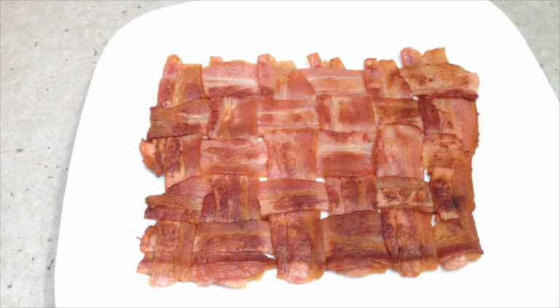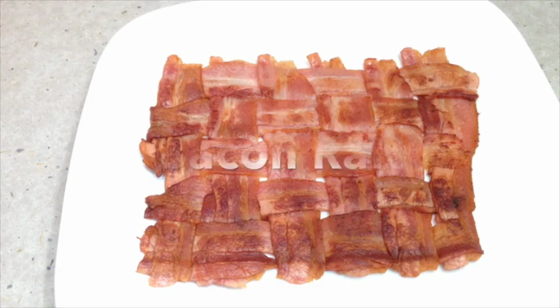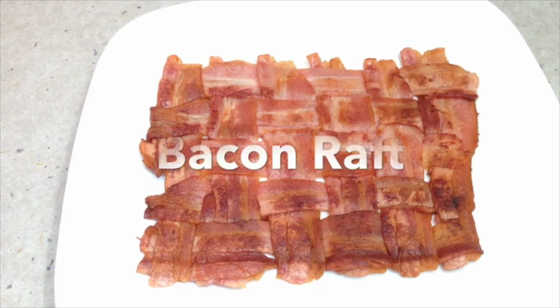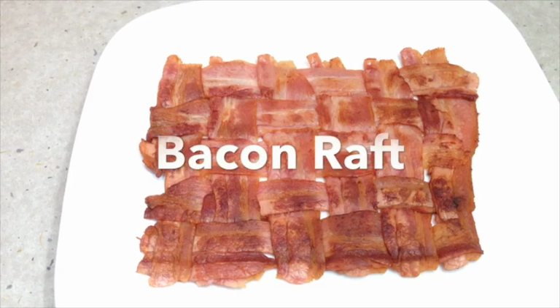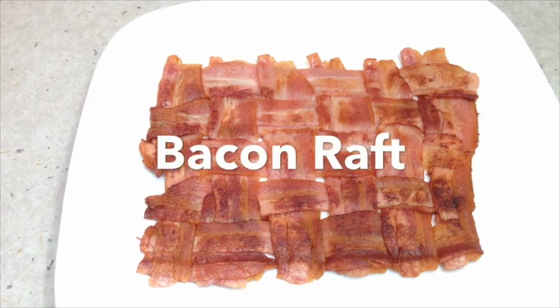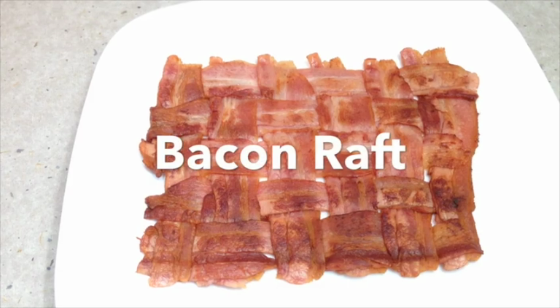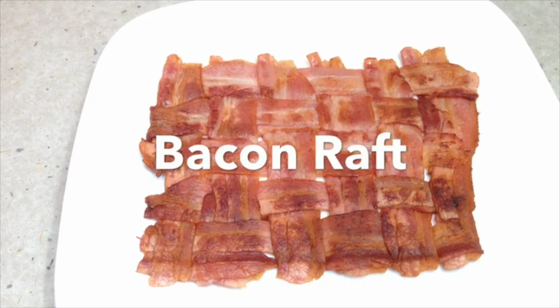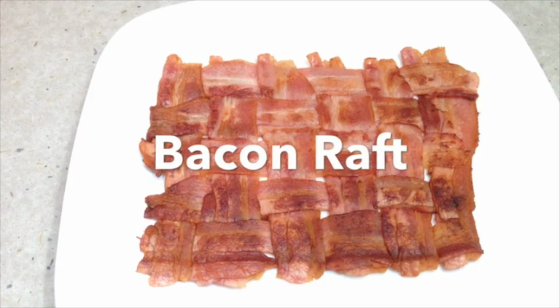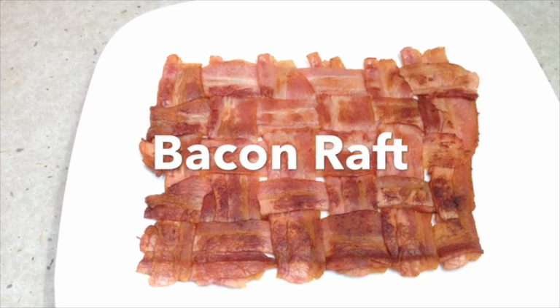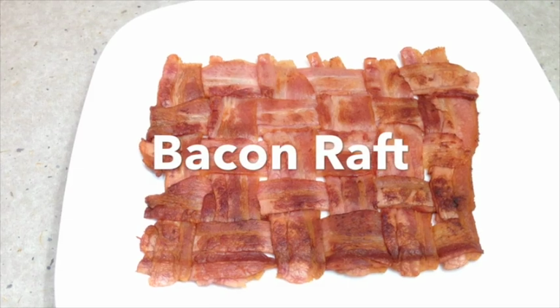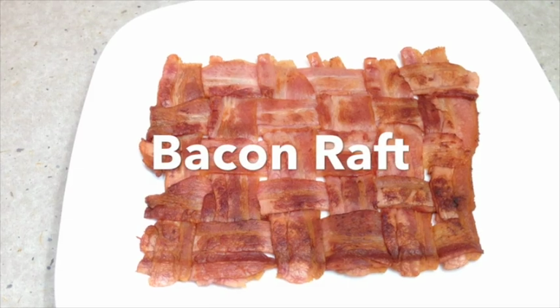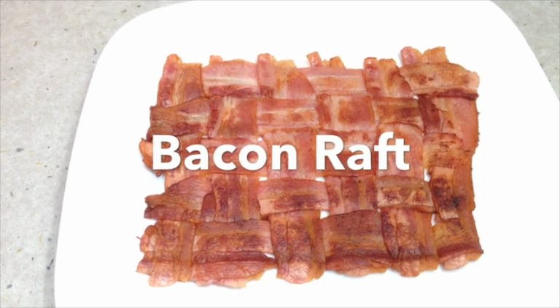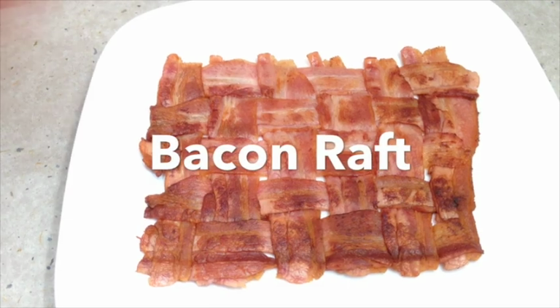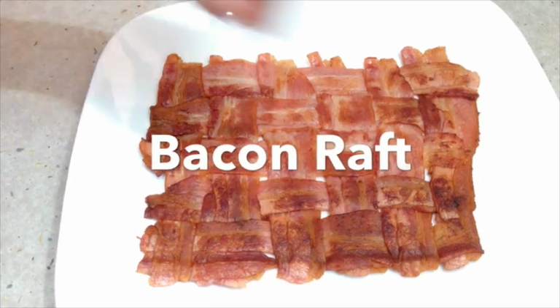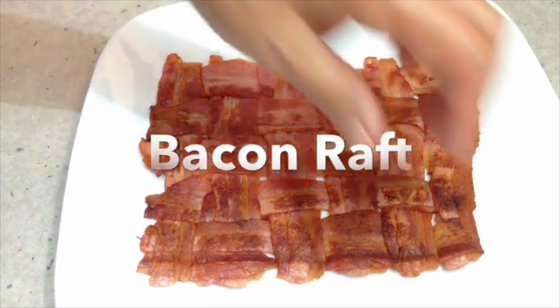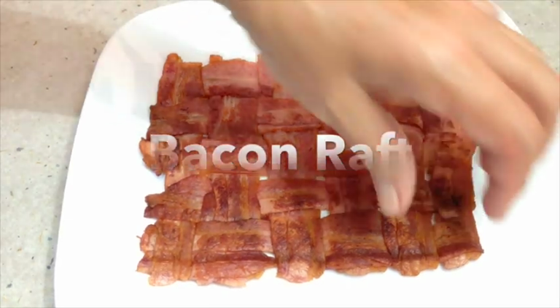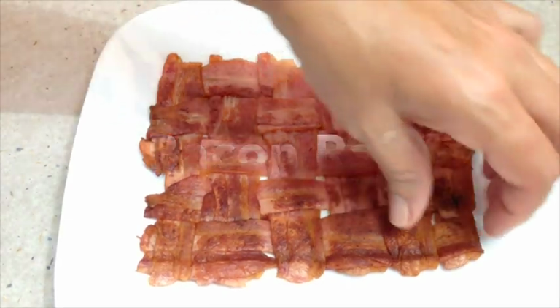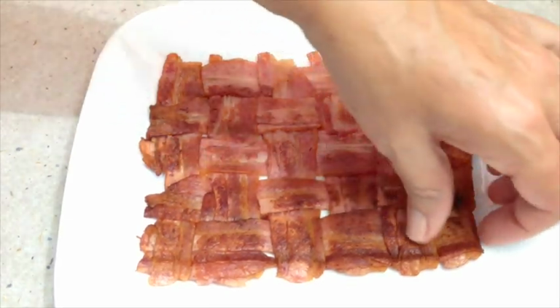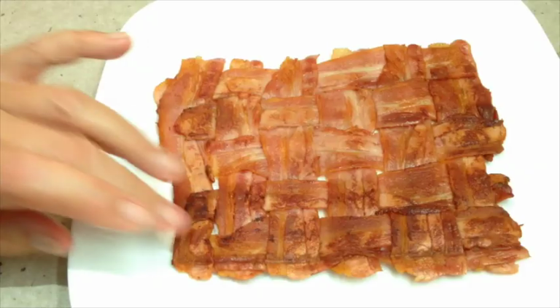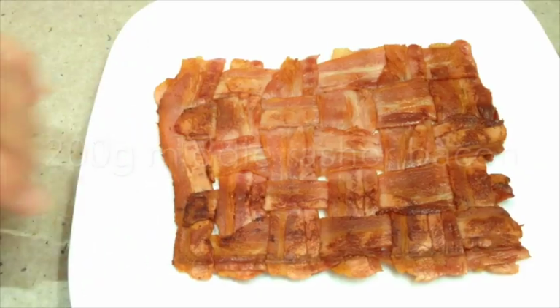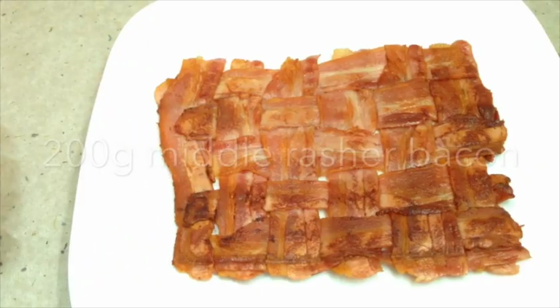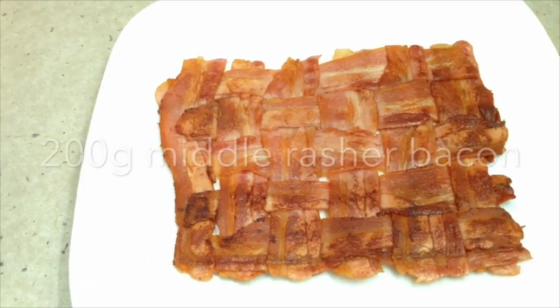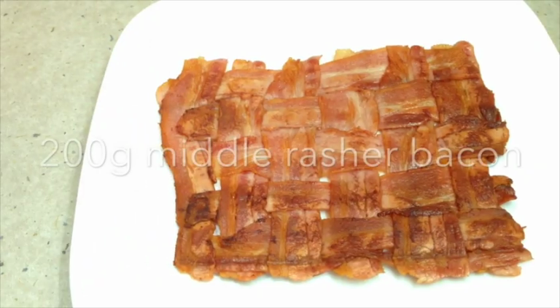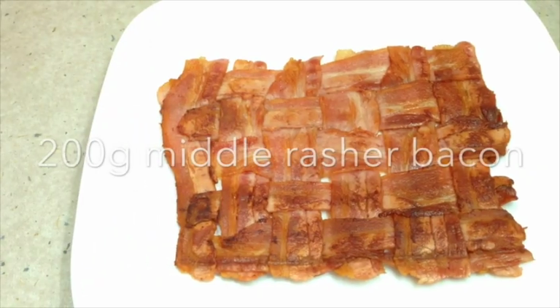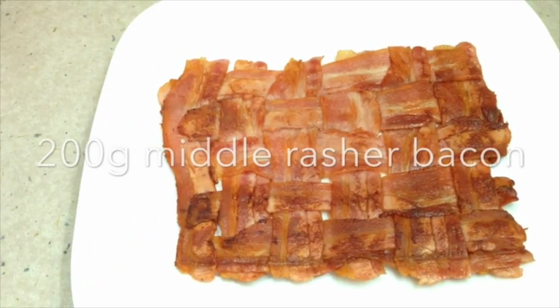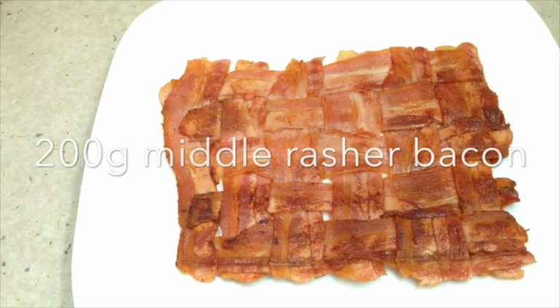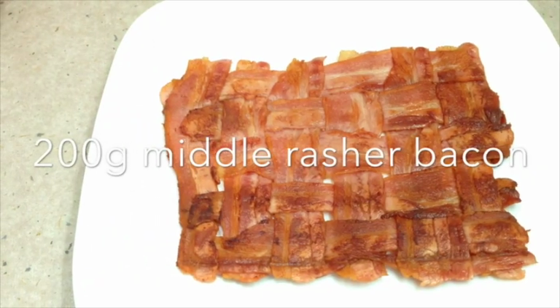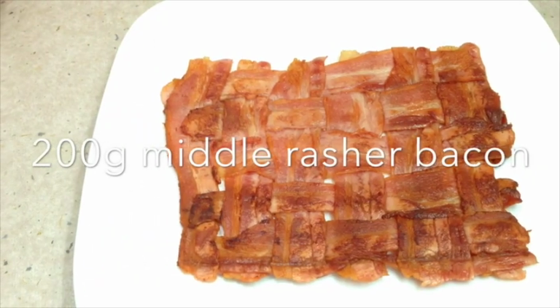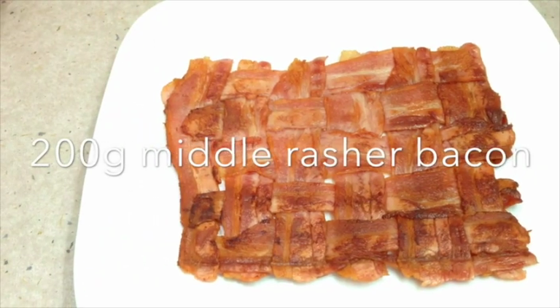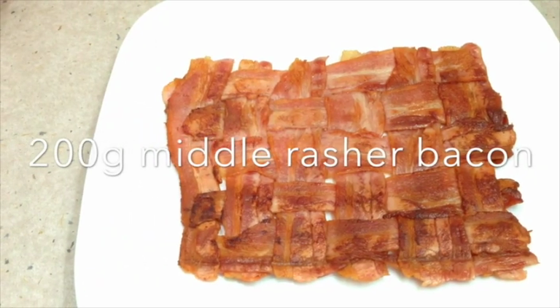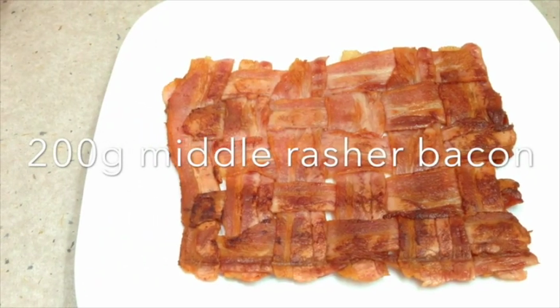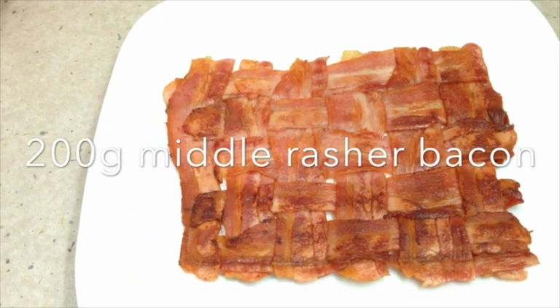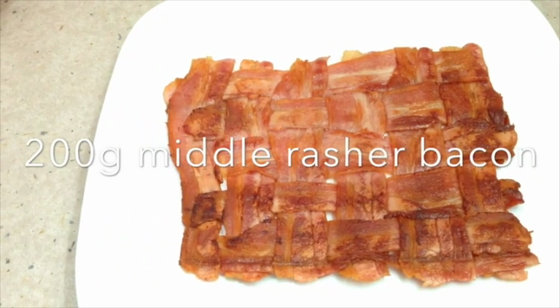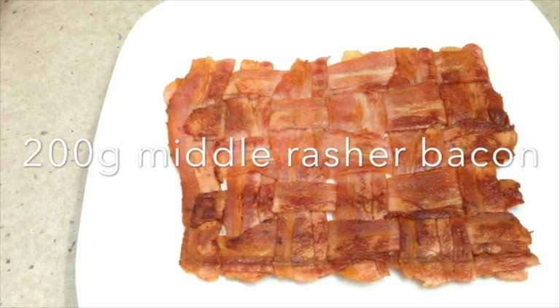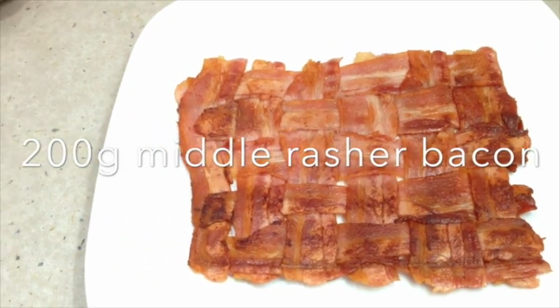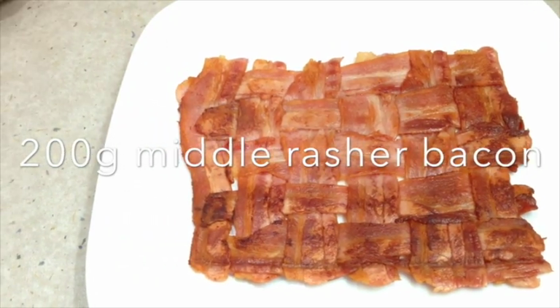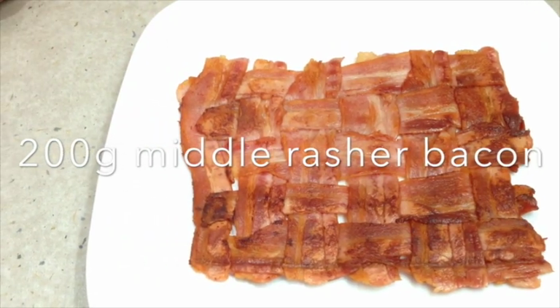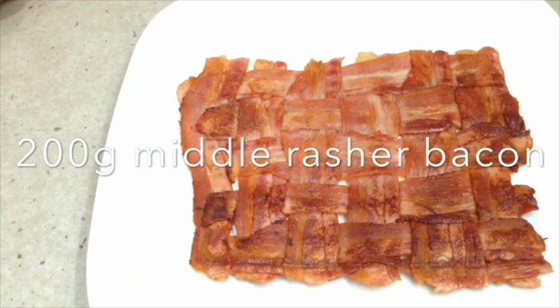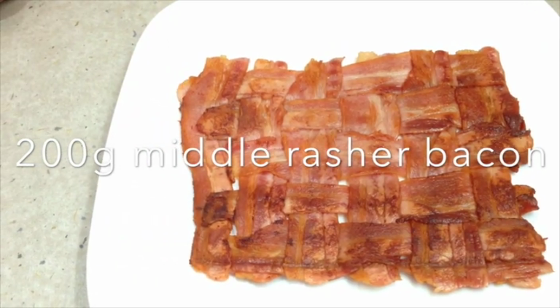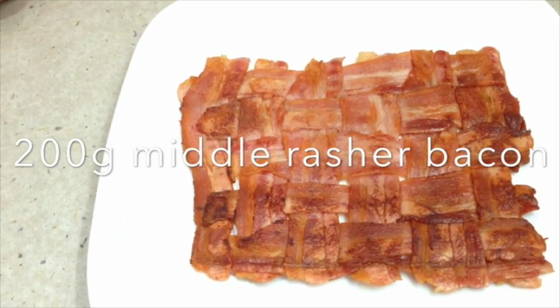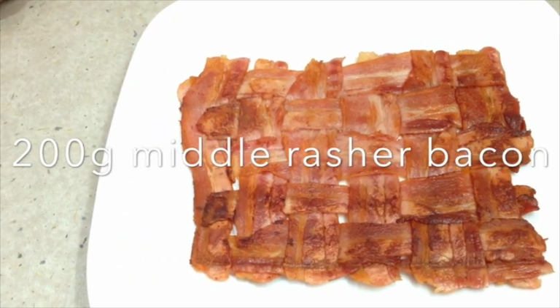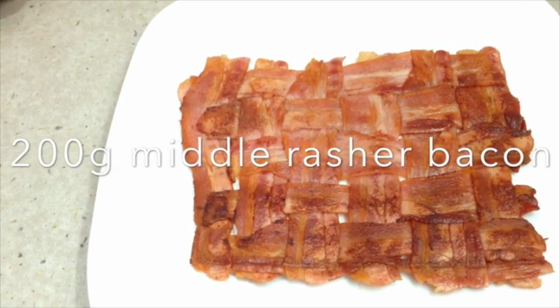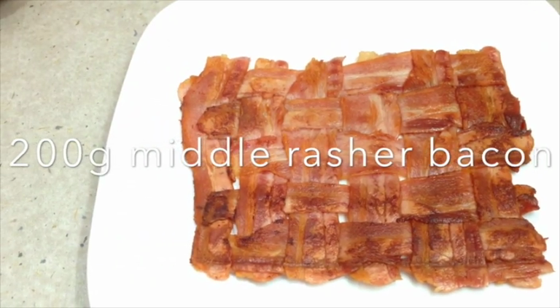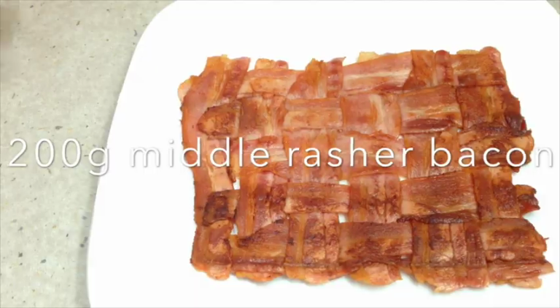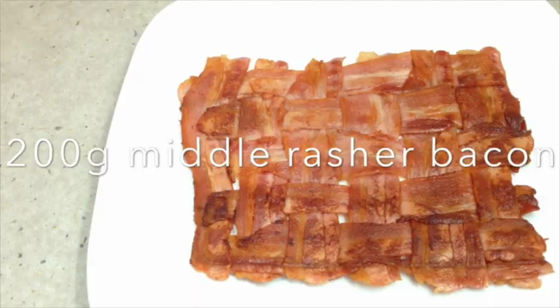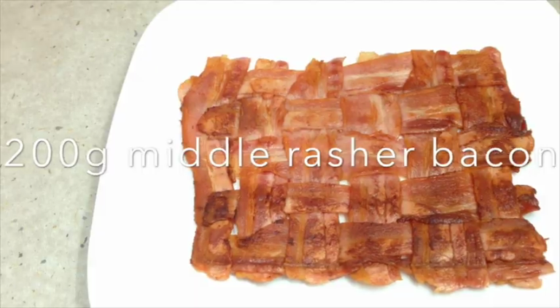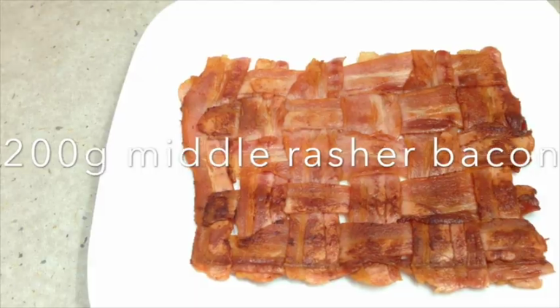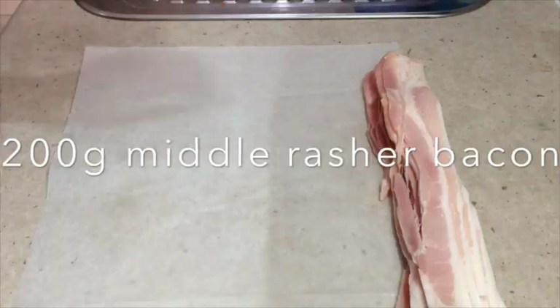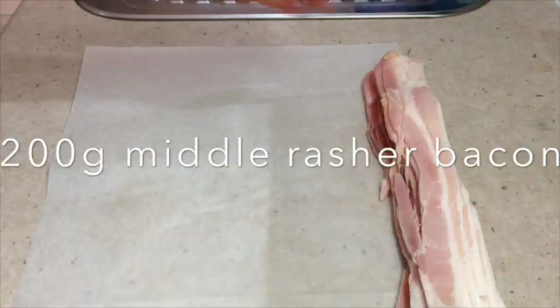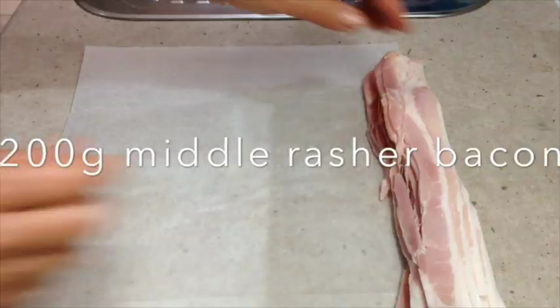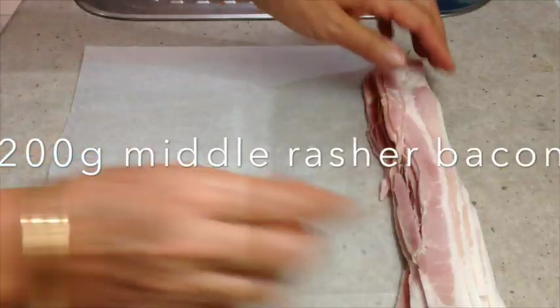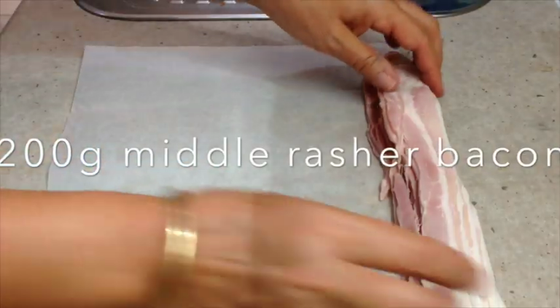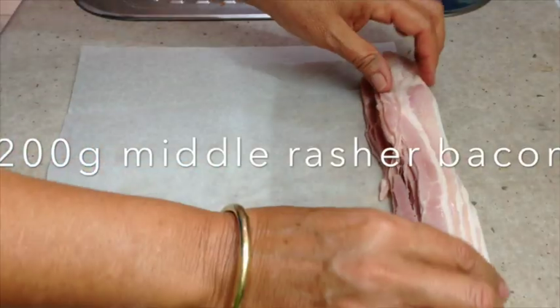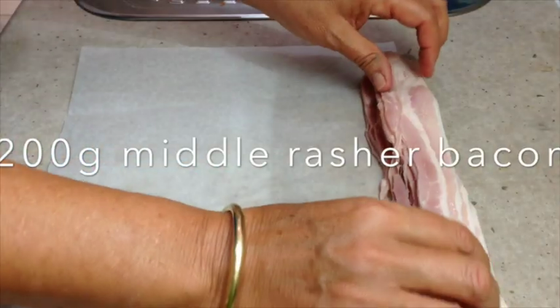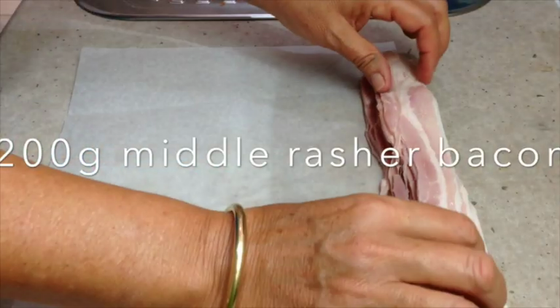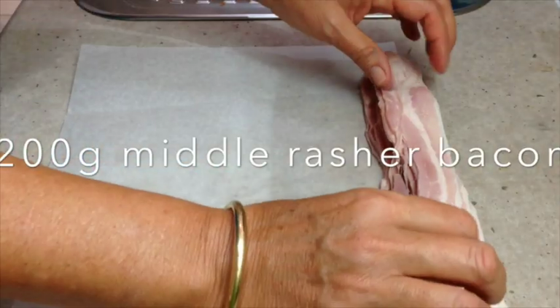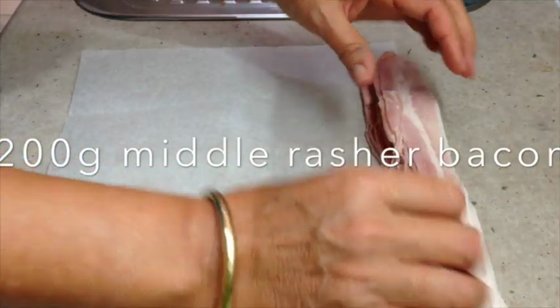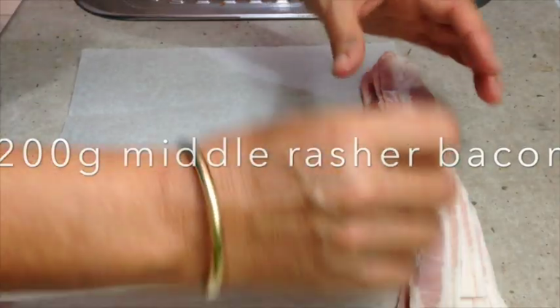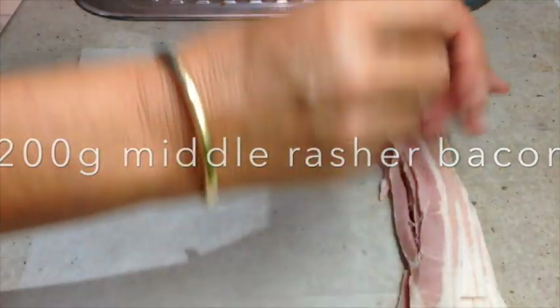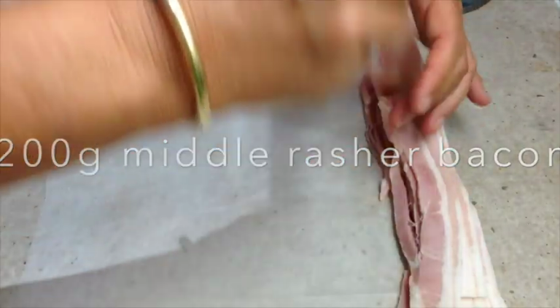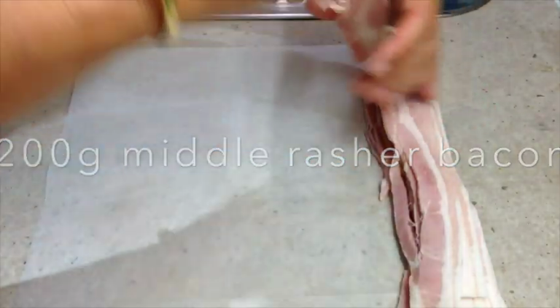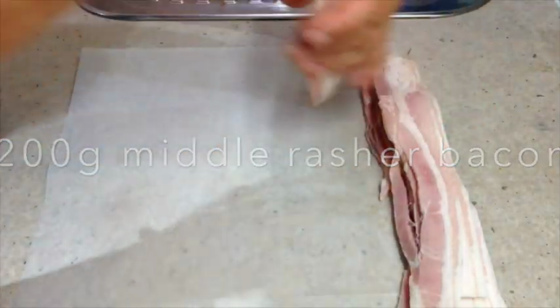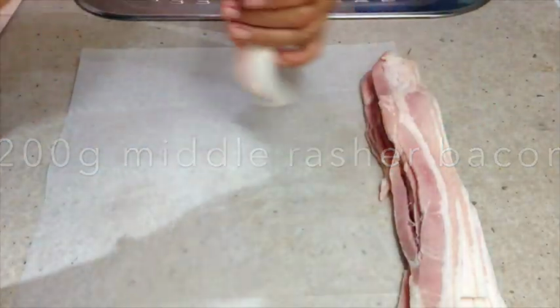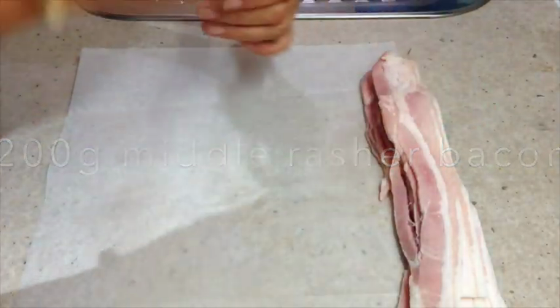Hi and welcome to Cheeky Richos. Today we're showing how to make a bacon raft or a bacon mat. Very easy to do — the ingredients are in the recipe box below, so let's get started.